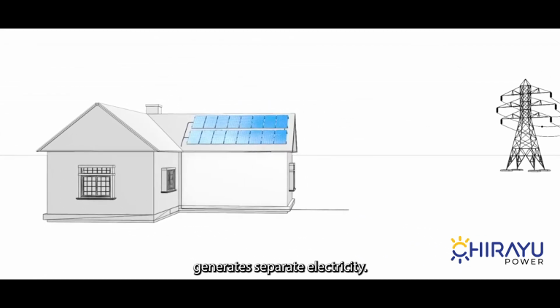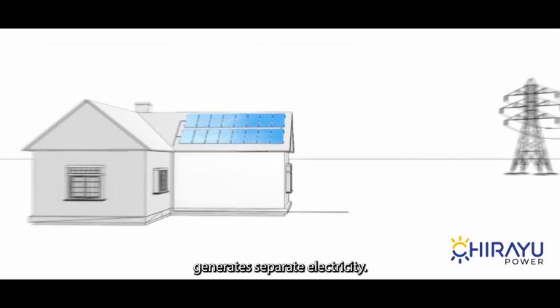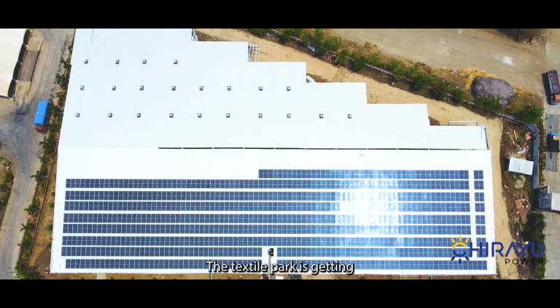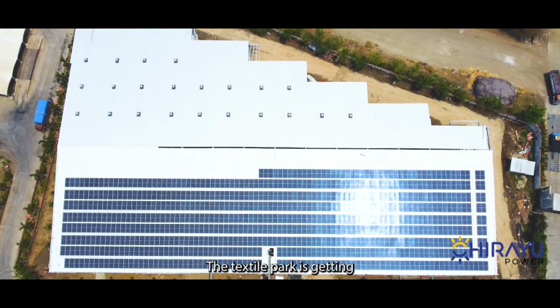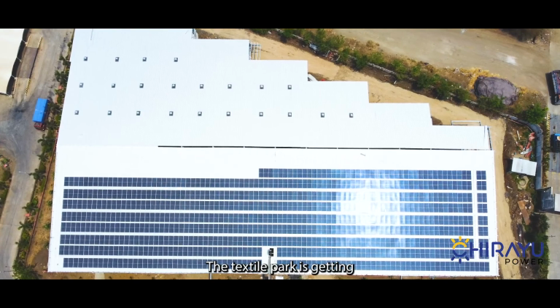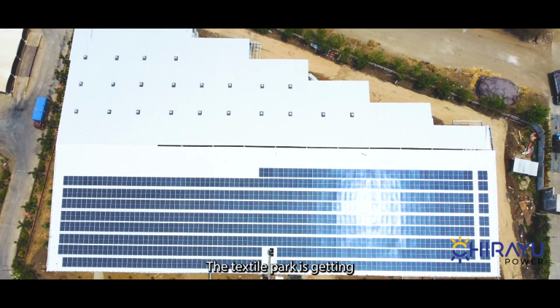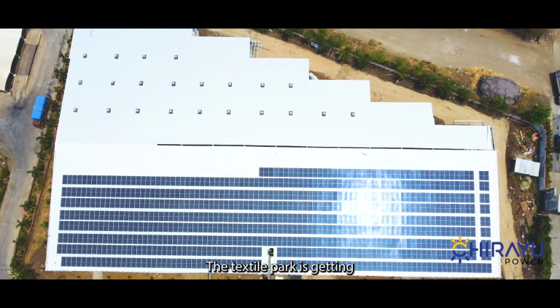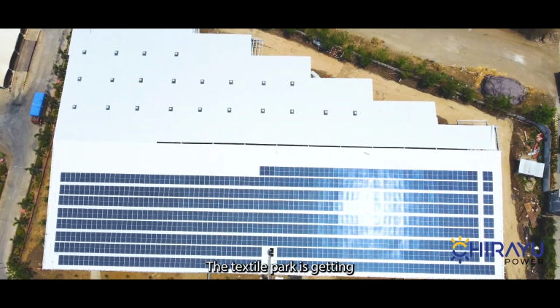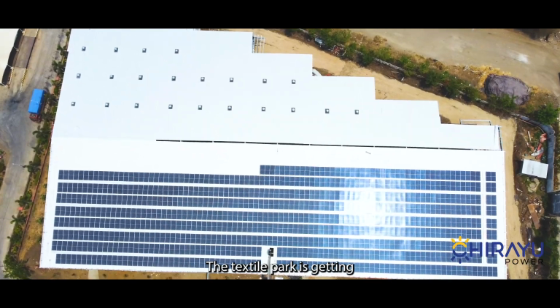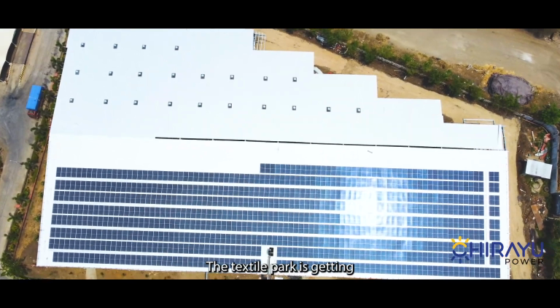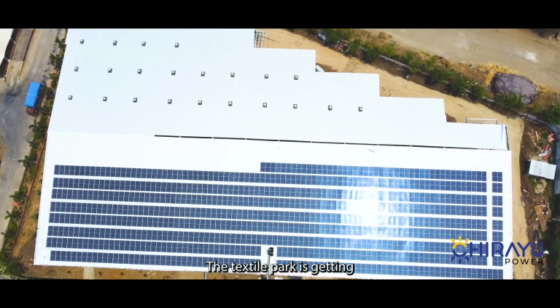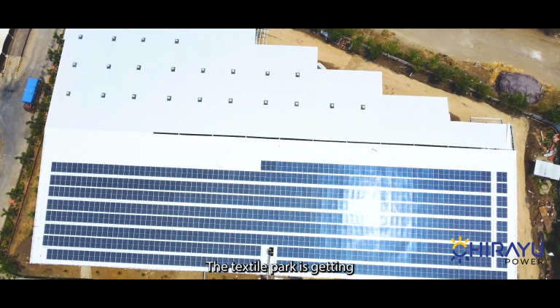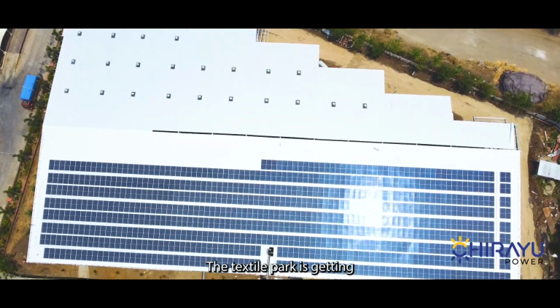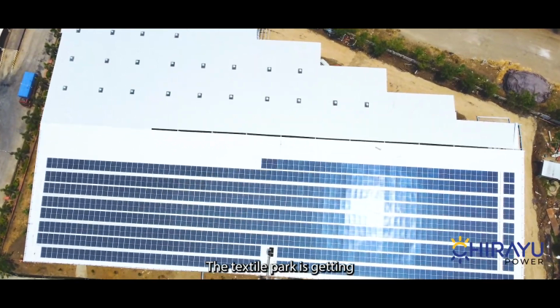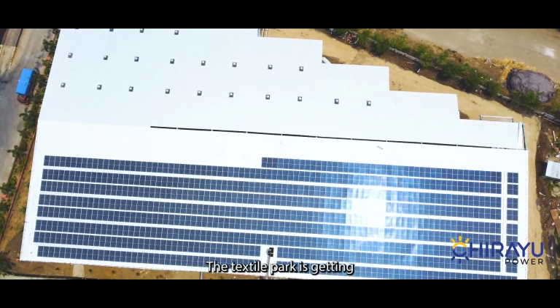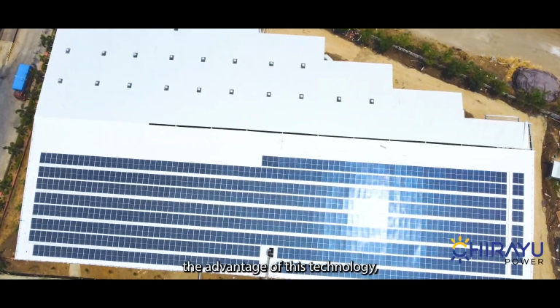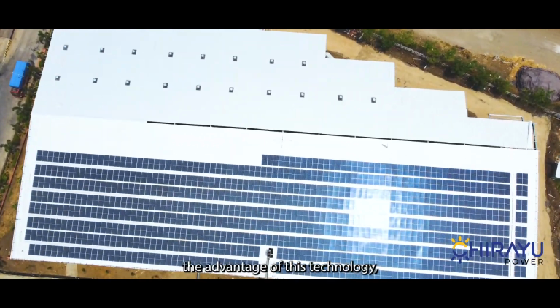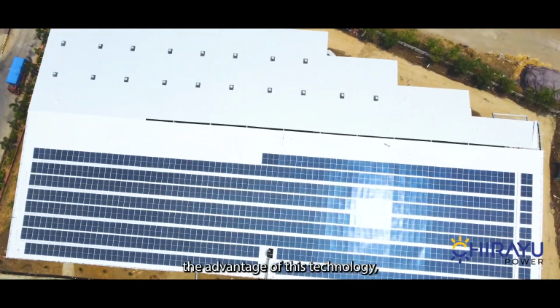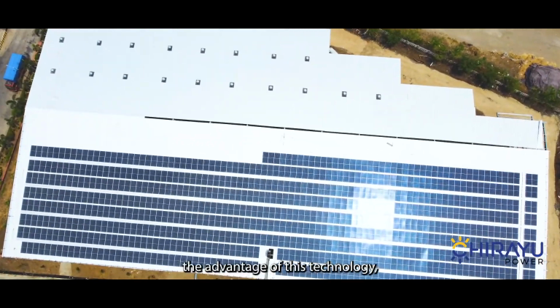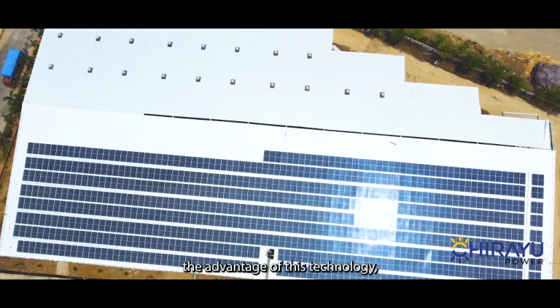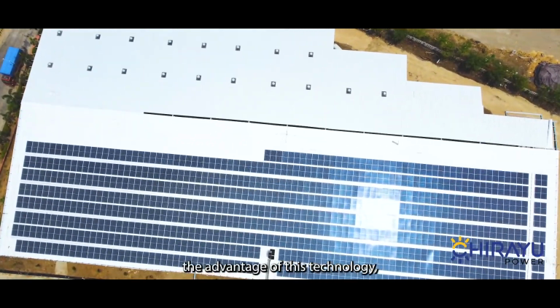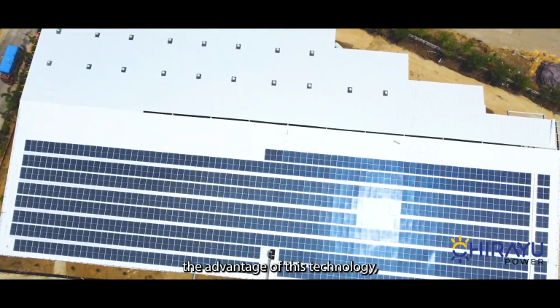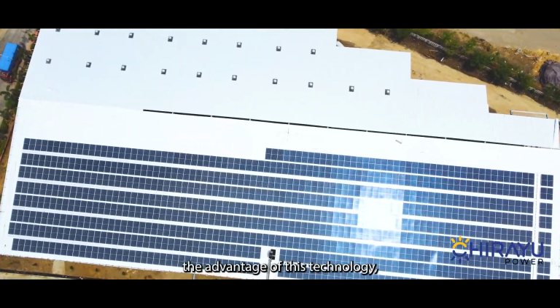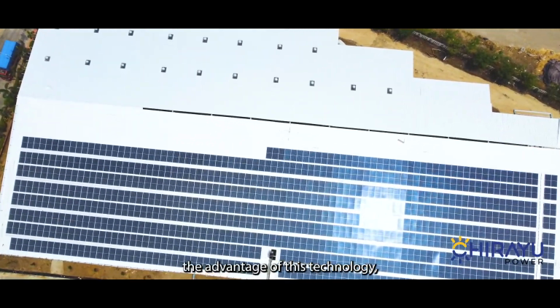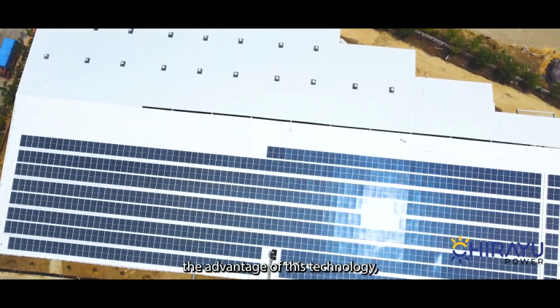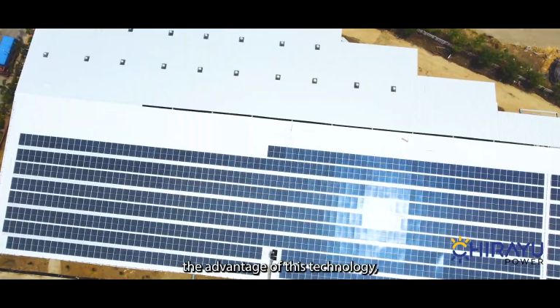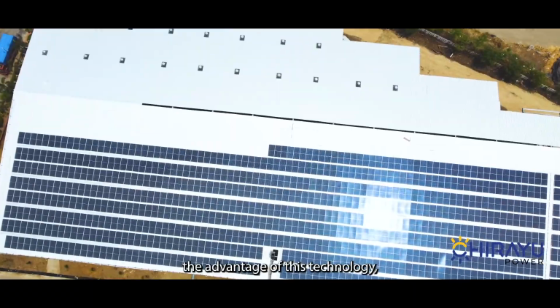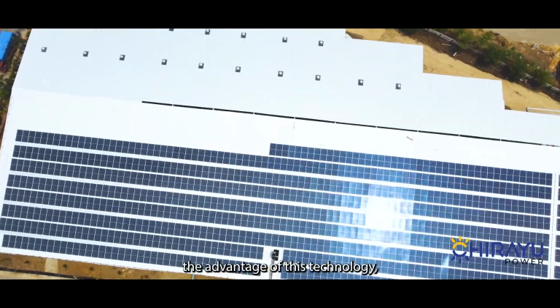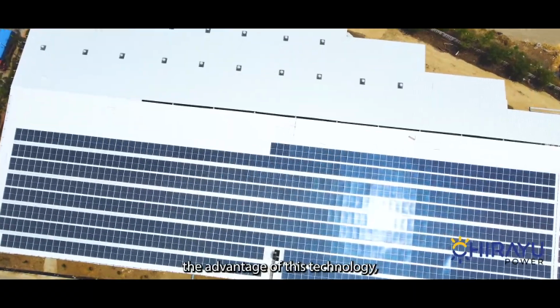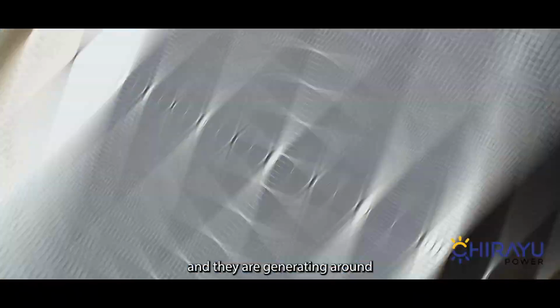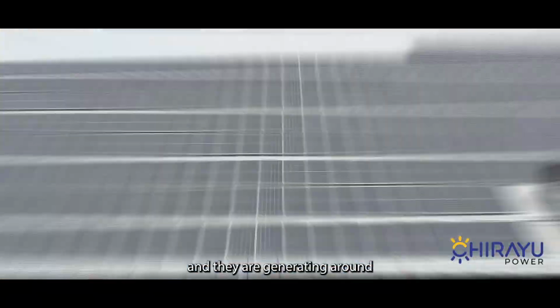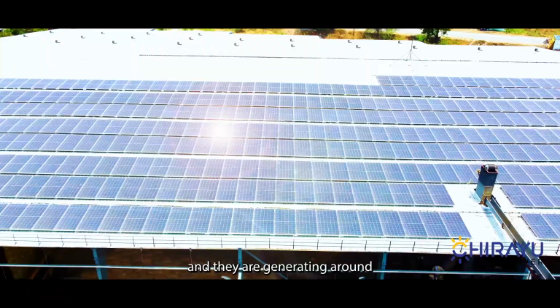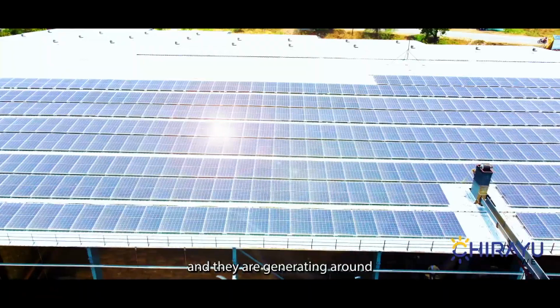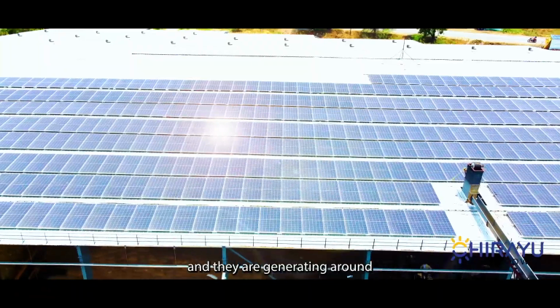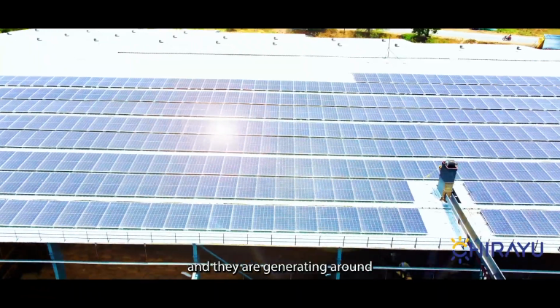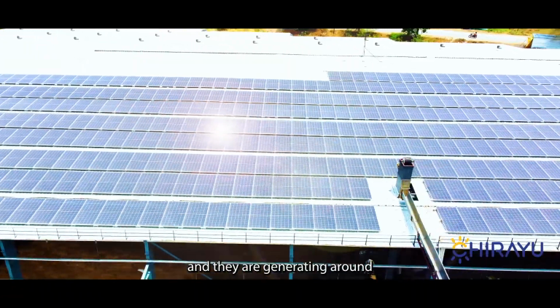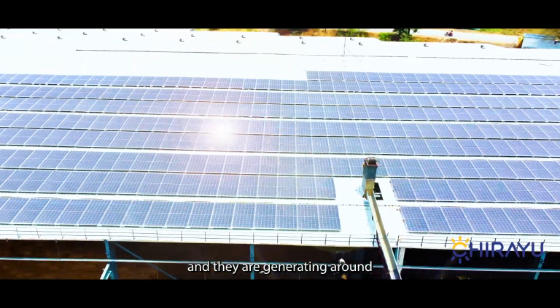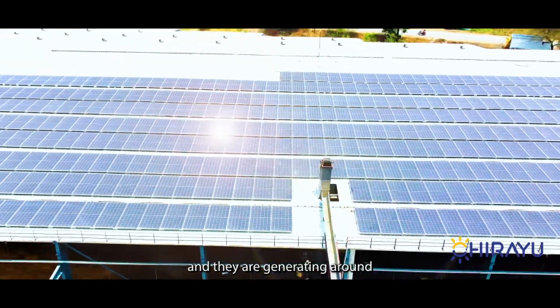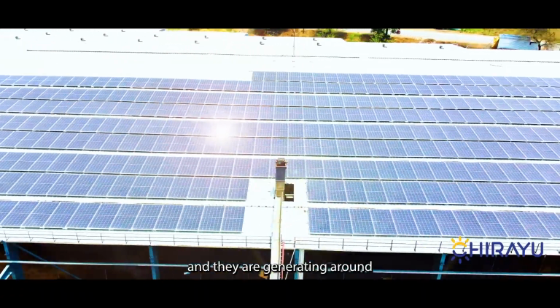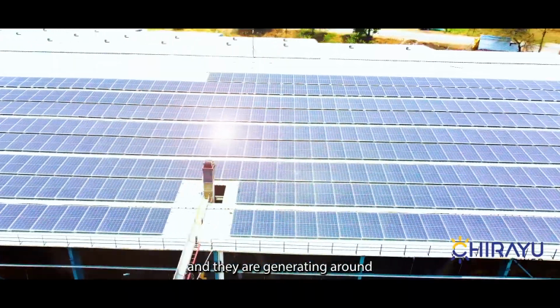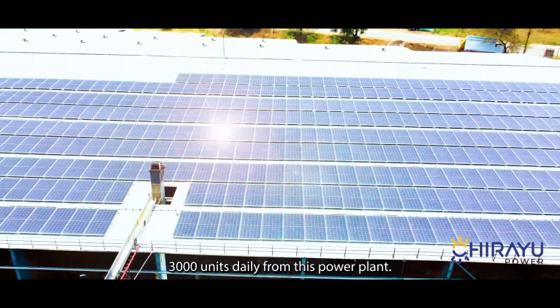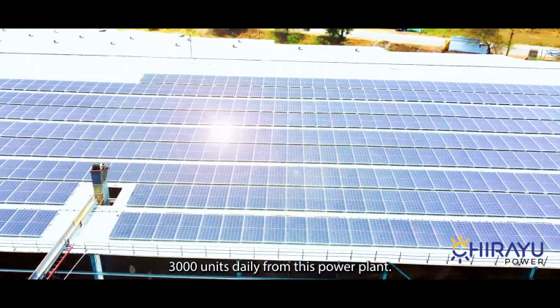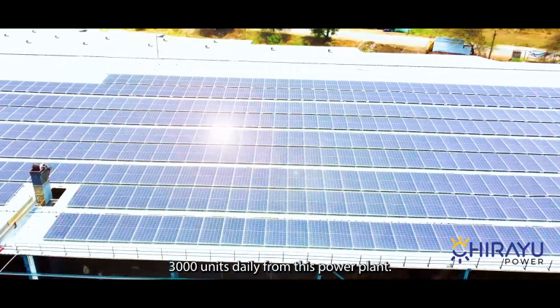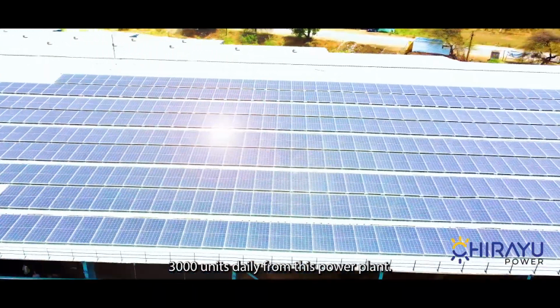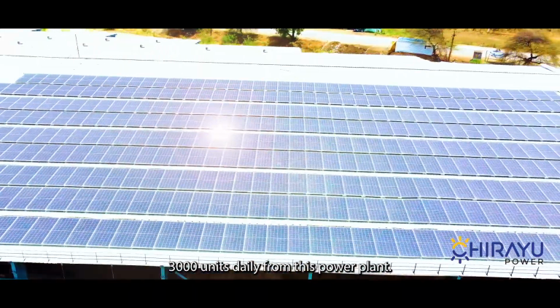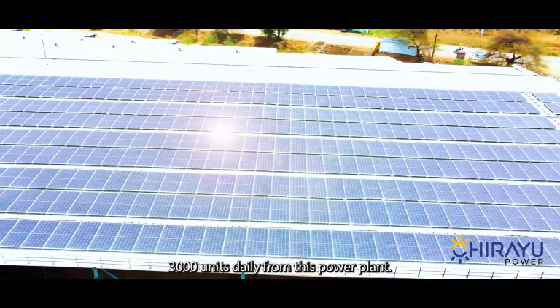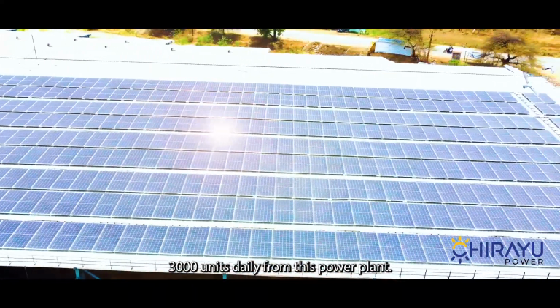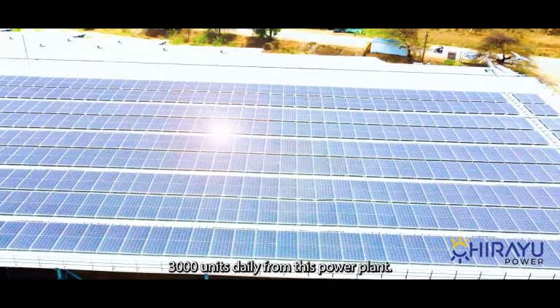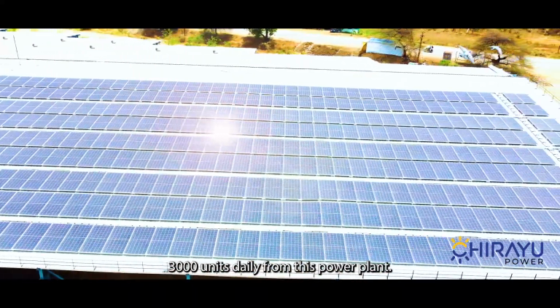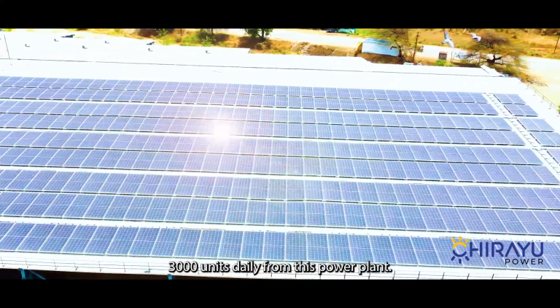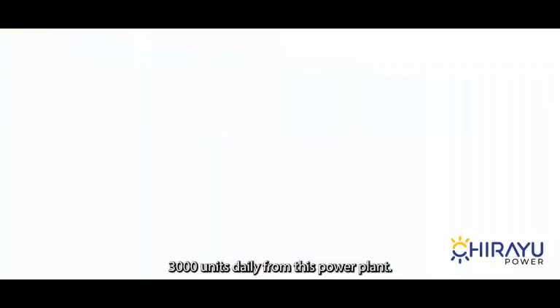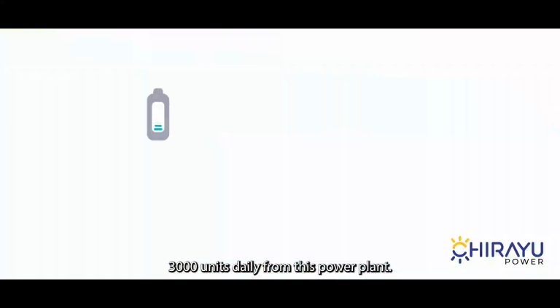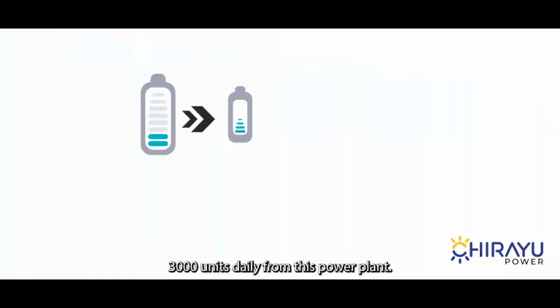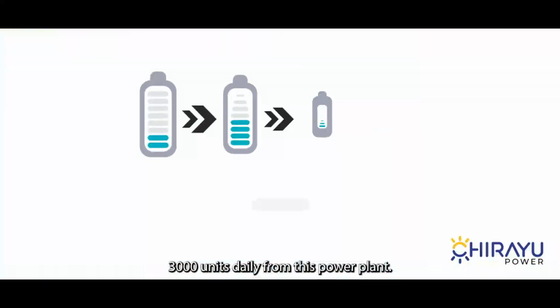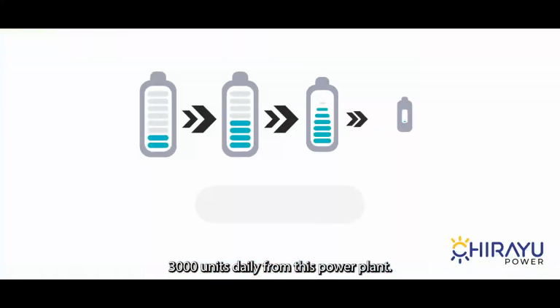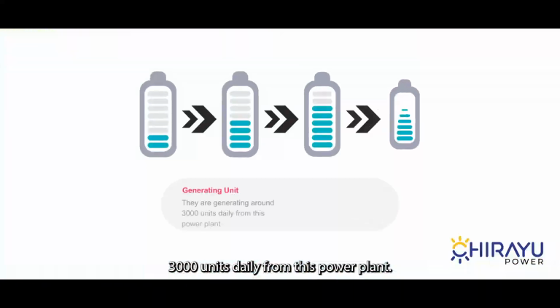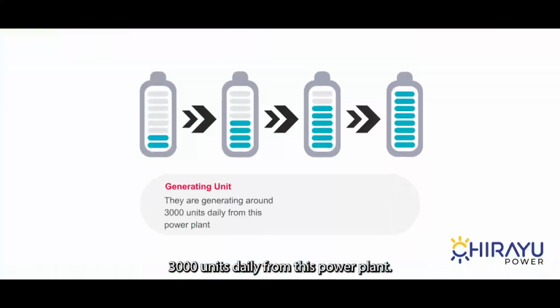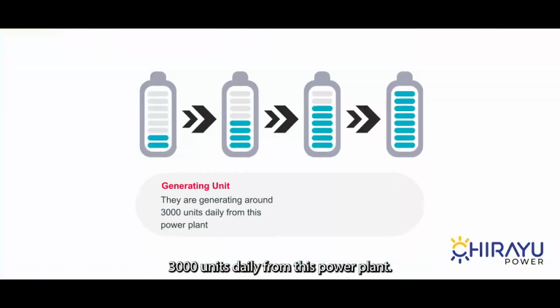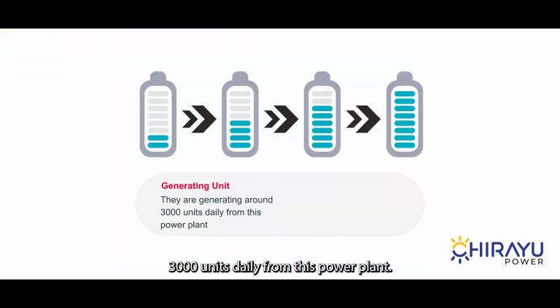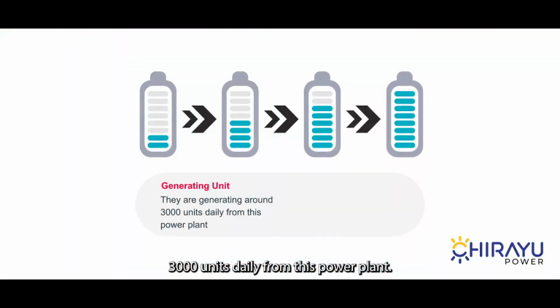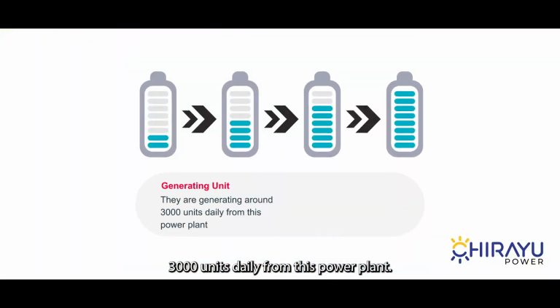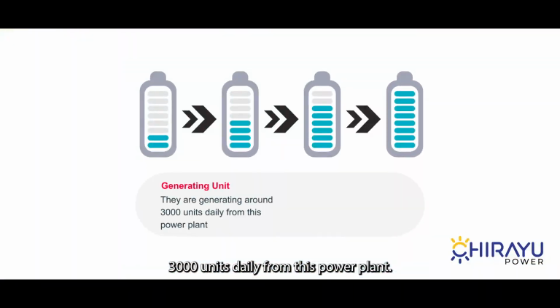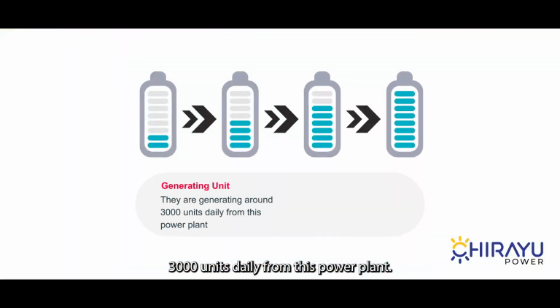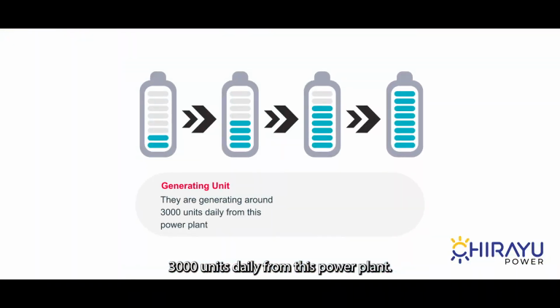The textile park is getting the advantage of this technology and they are generating around 3,000 units daily from this power plant.